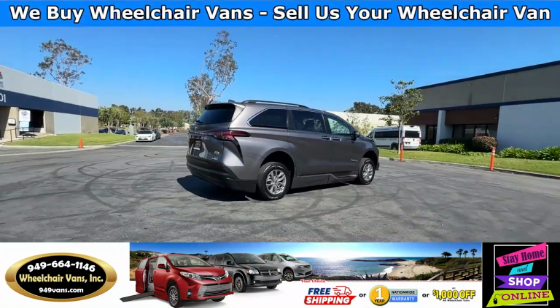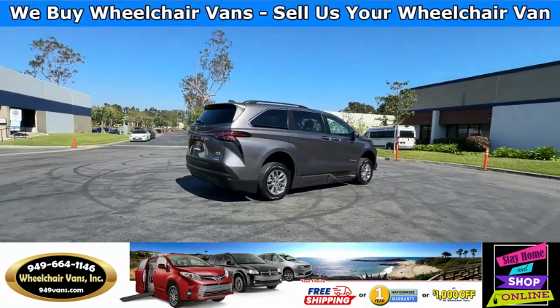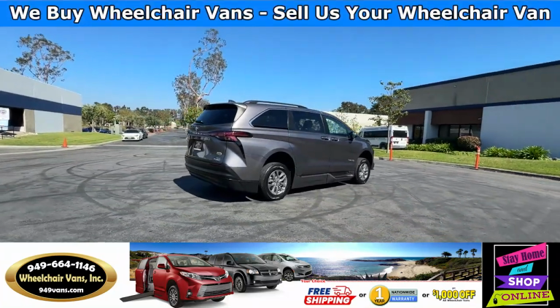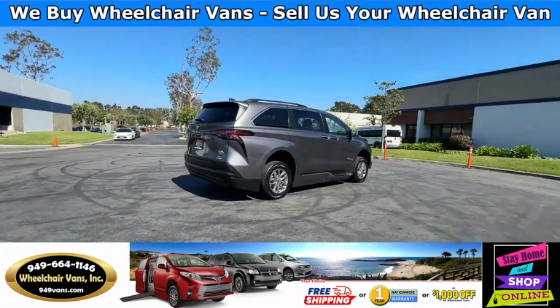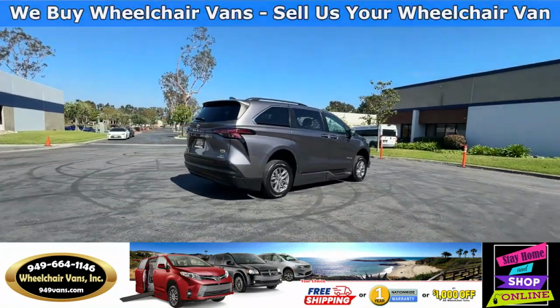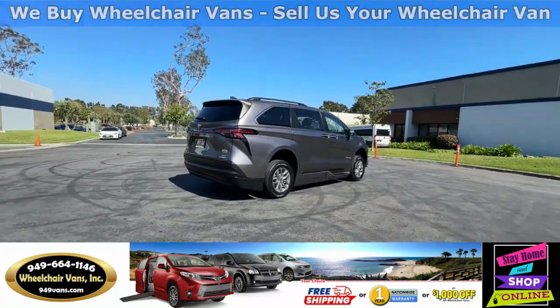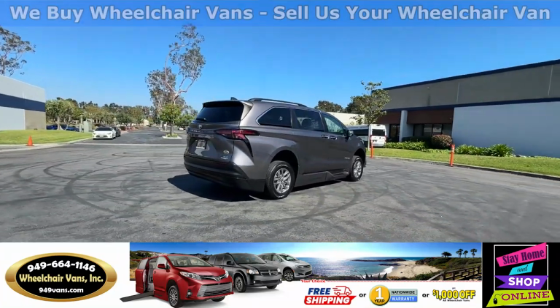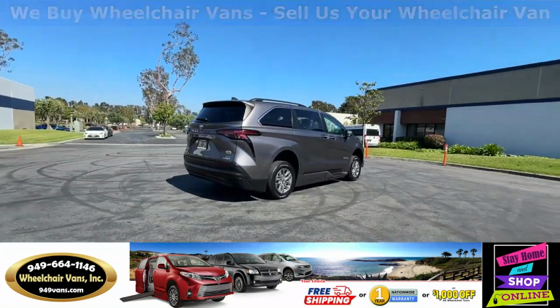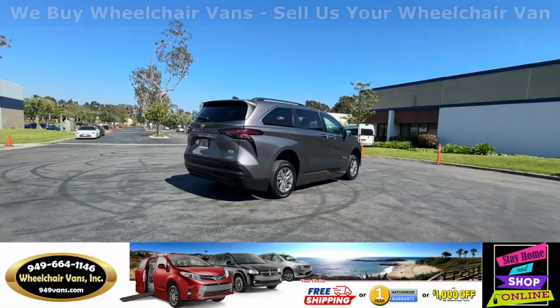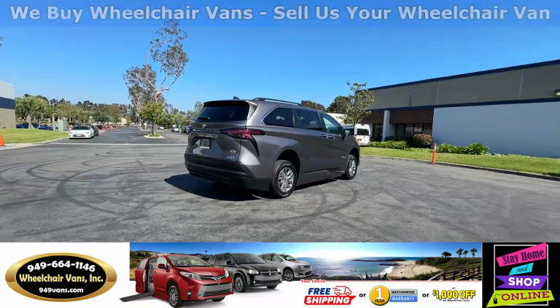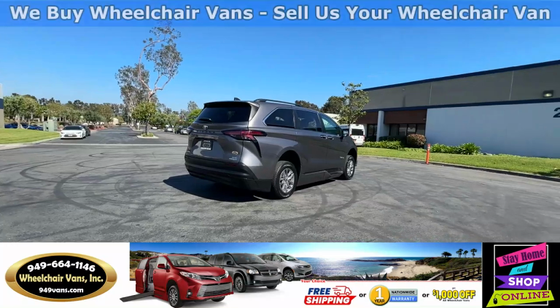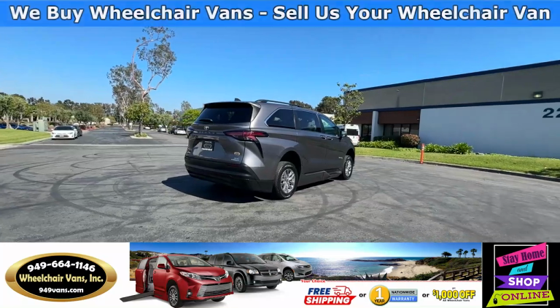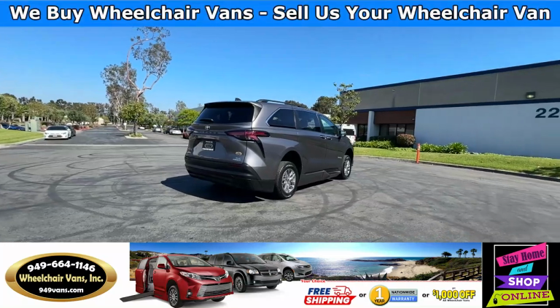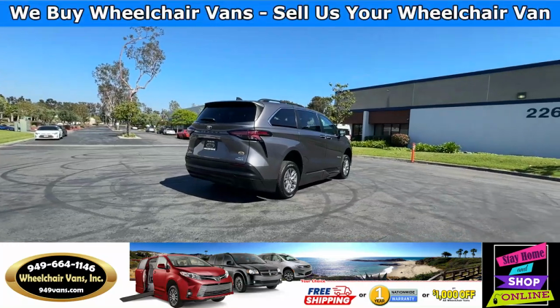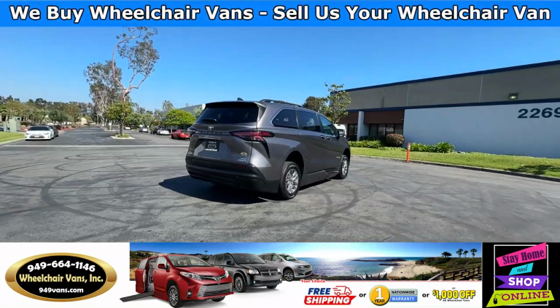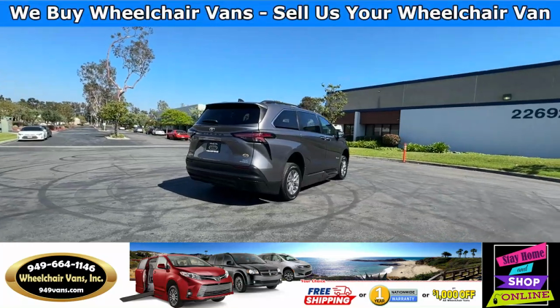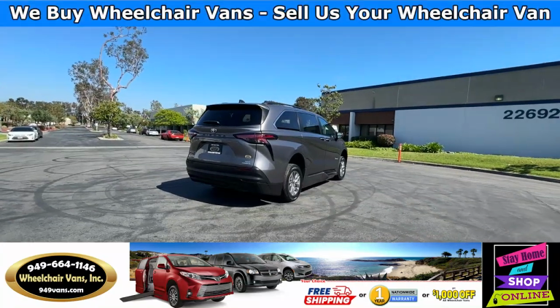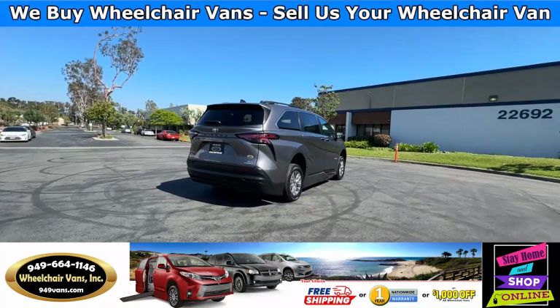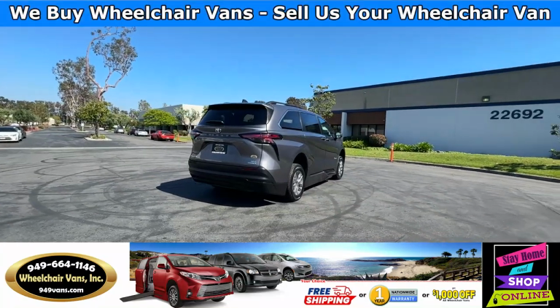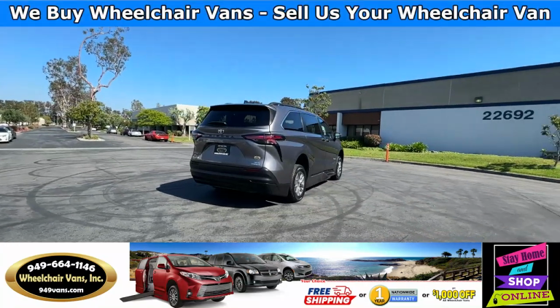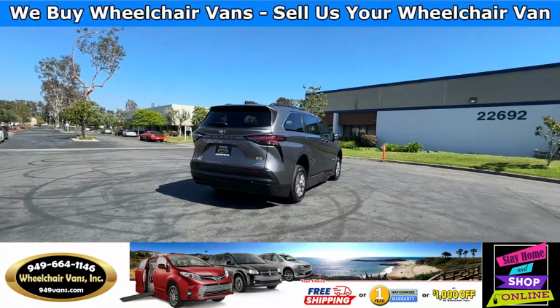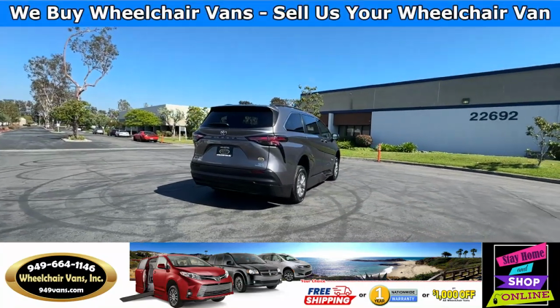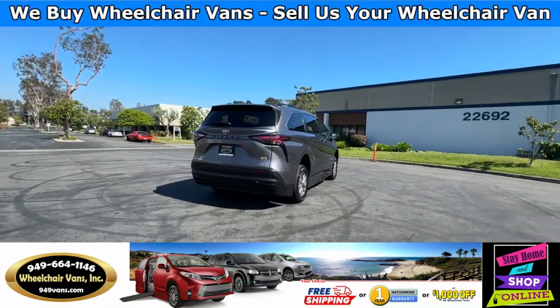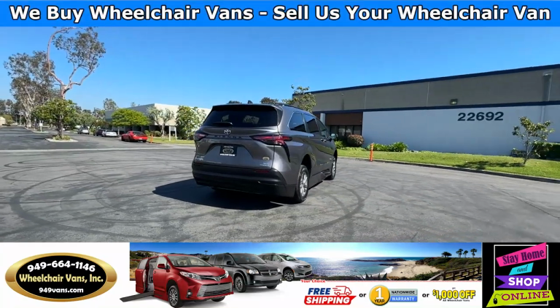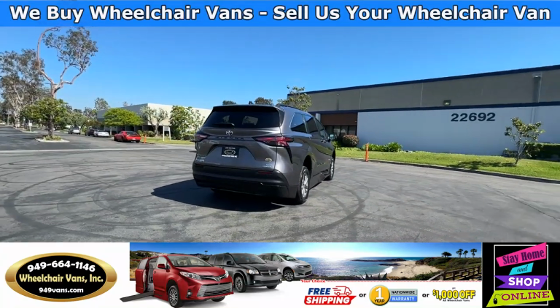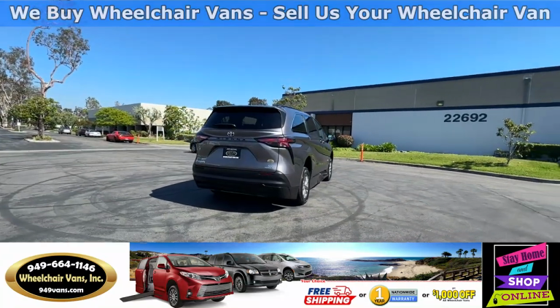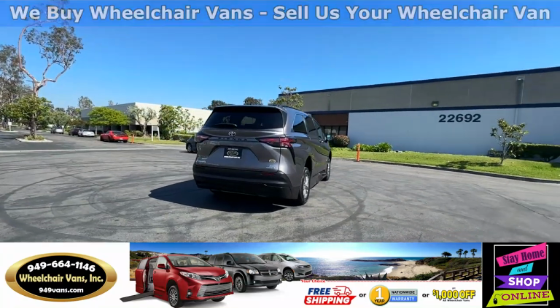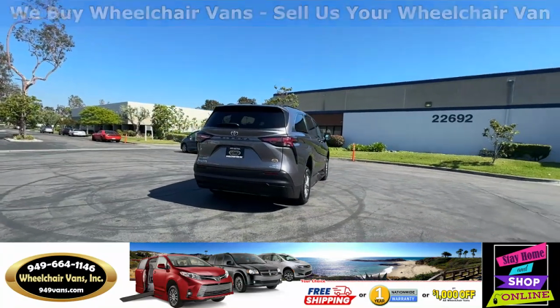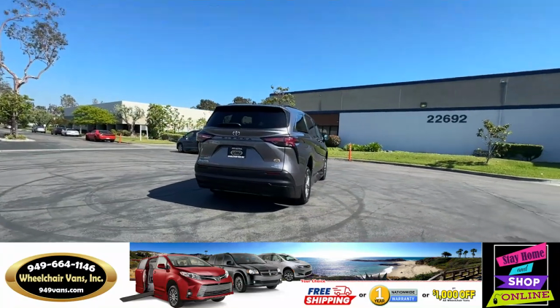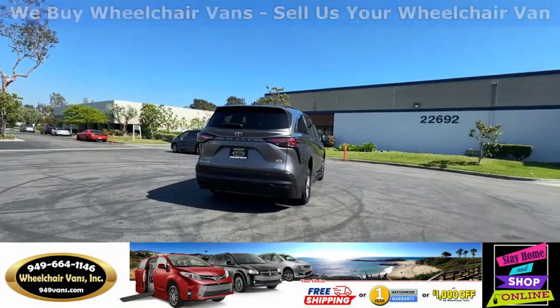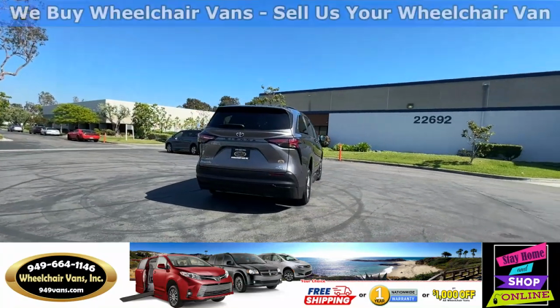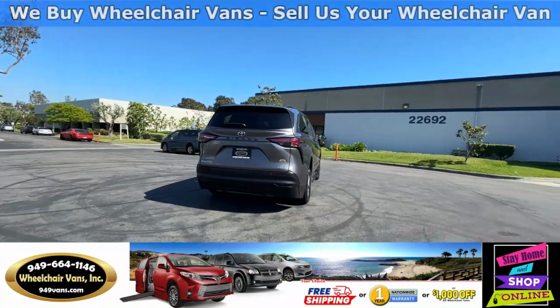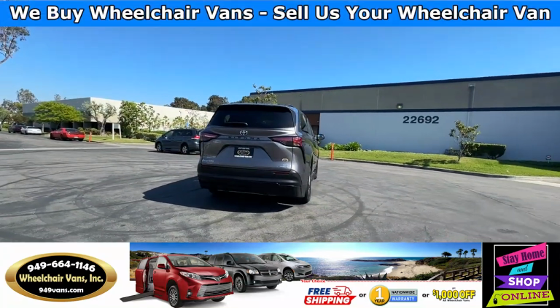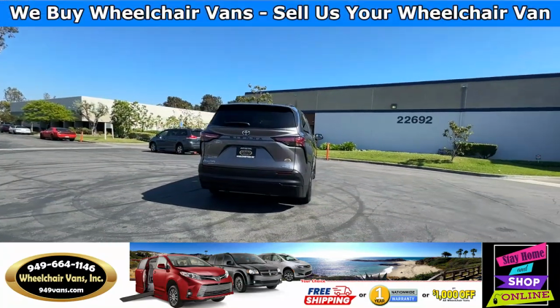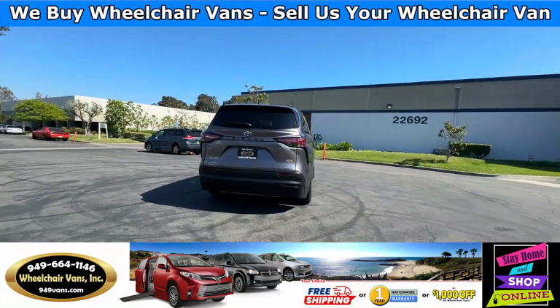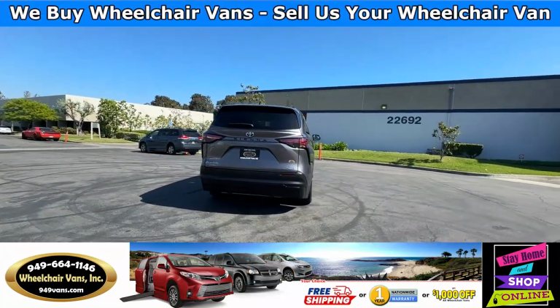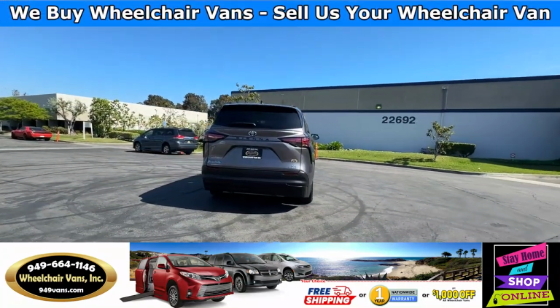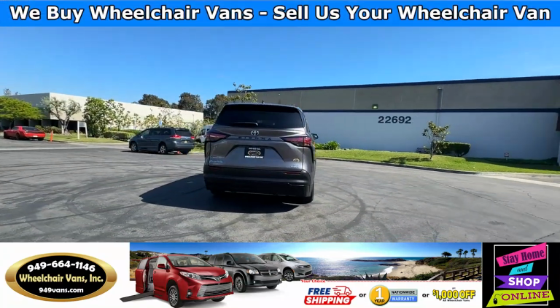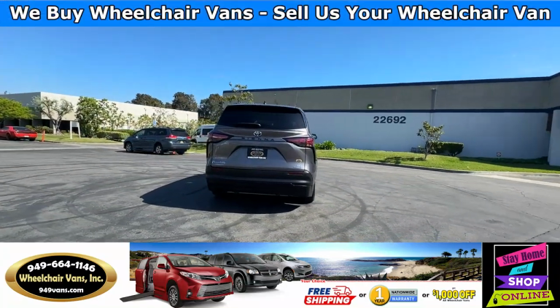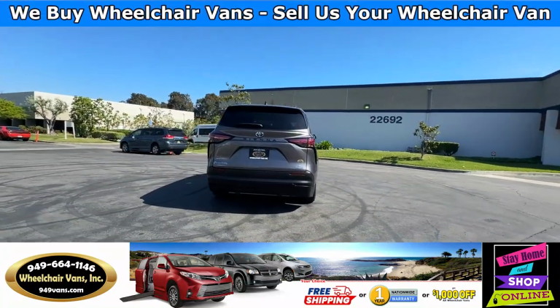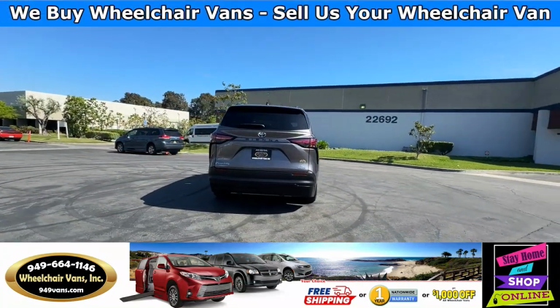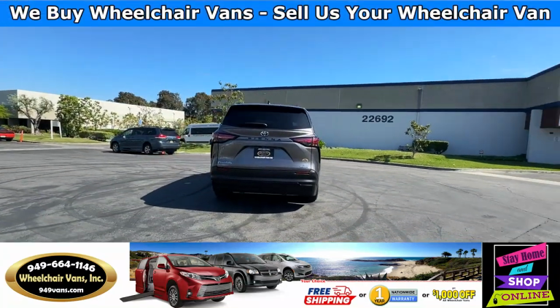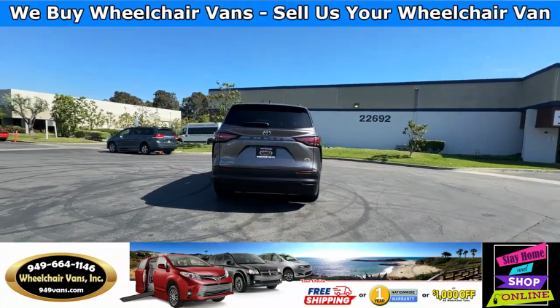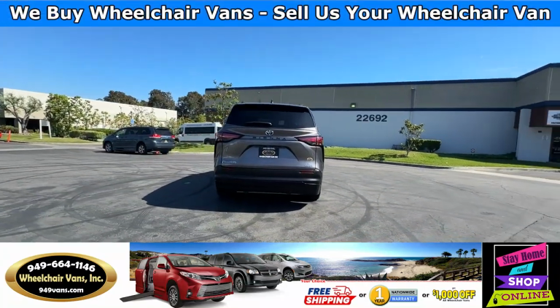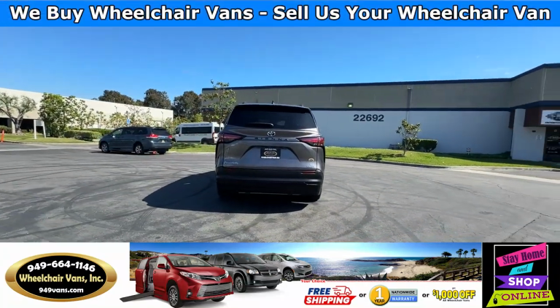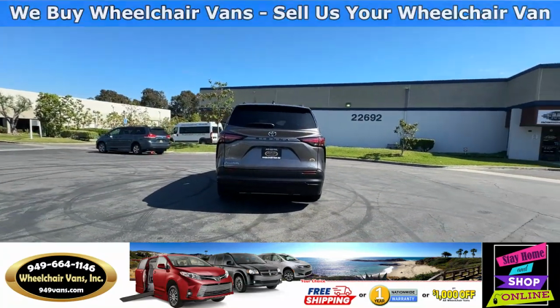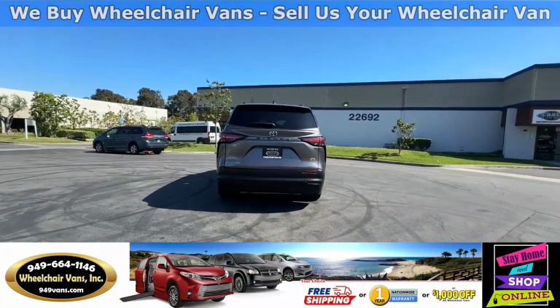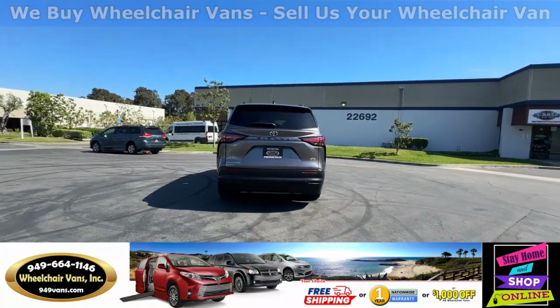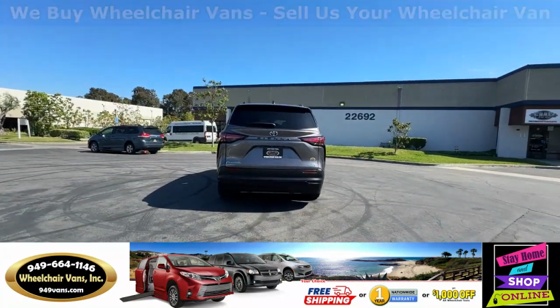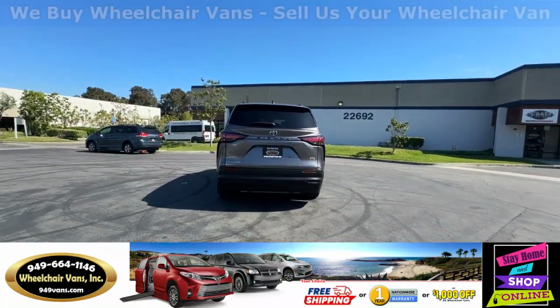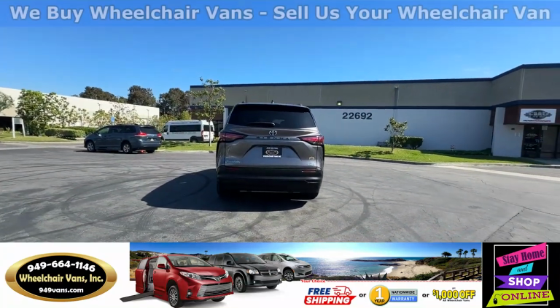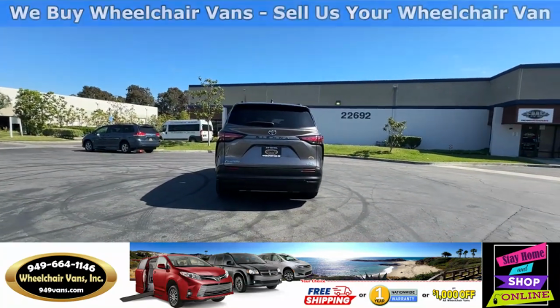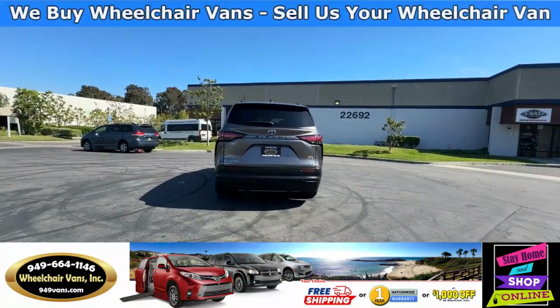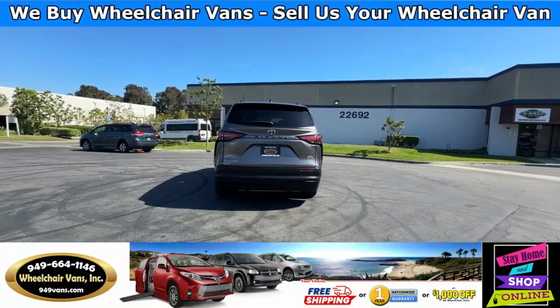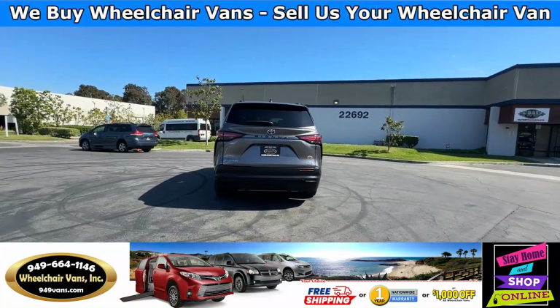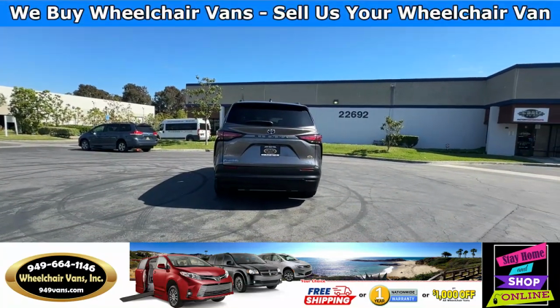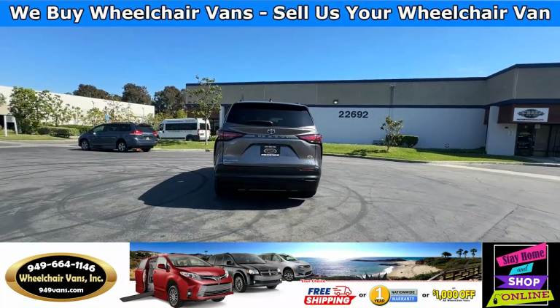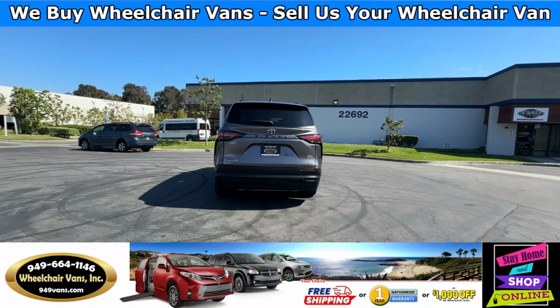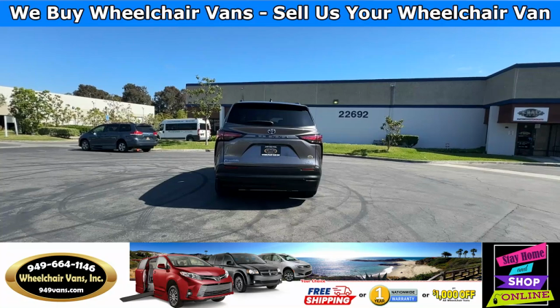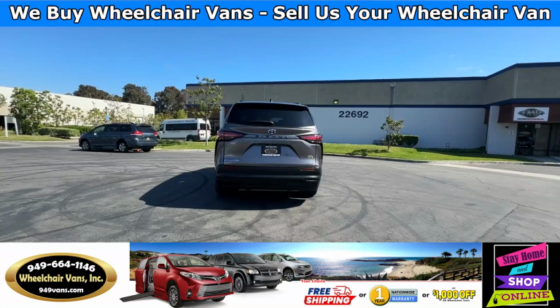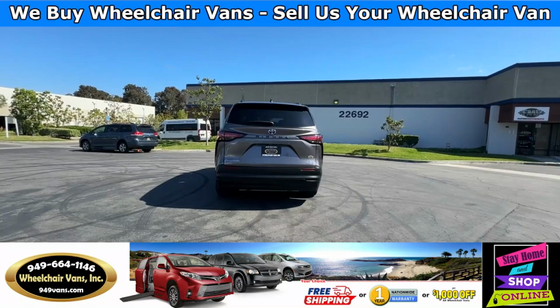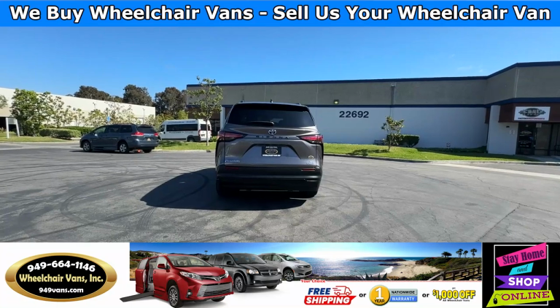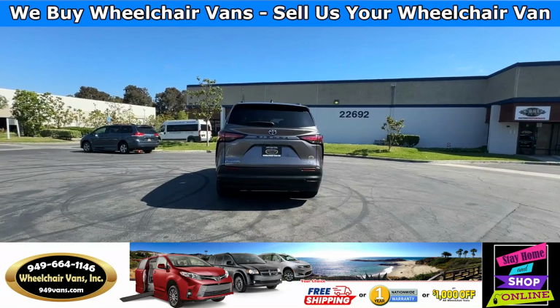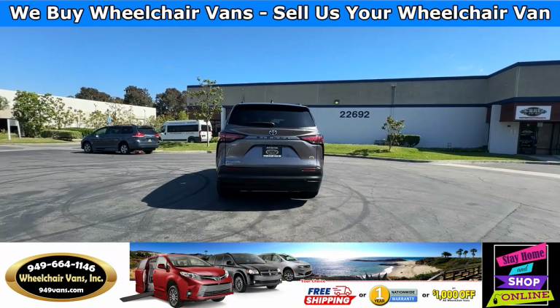If you guys have any additional questions, please feel free to reach out to our sales team at 949-664-1146.